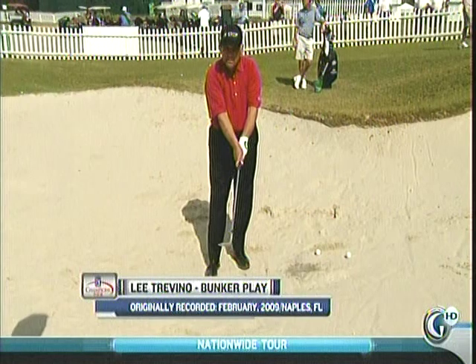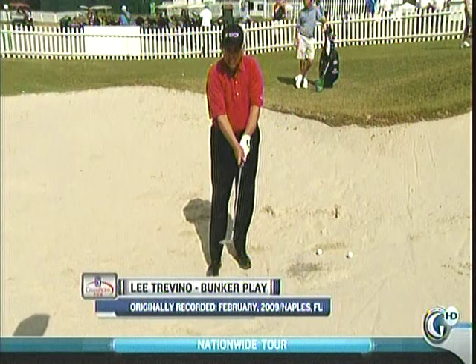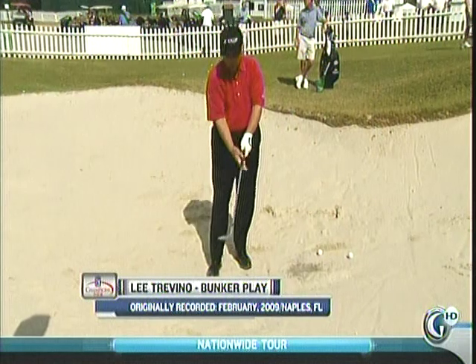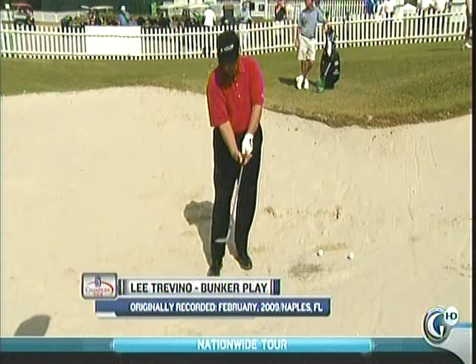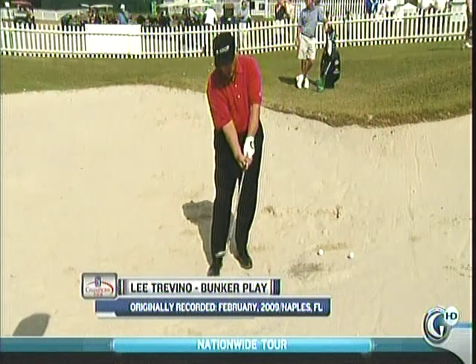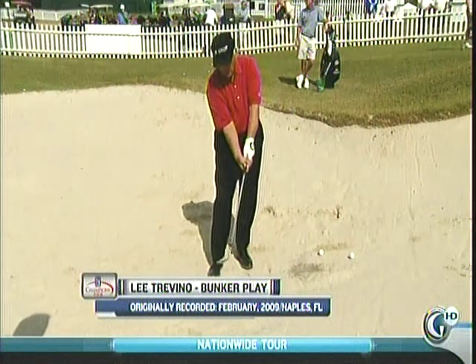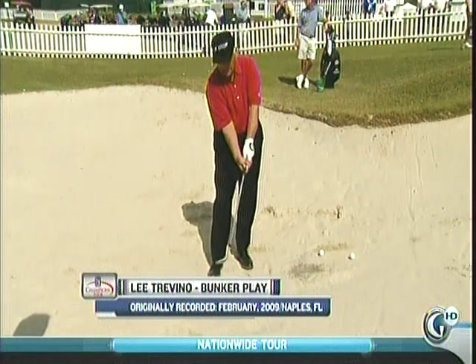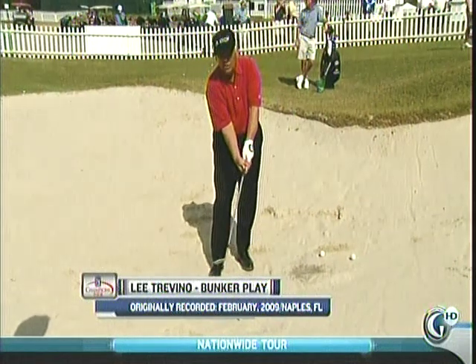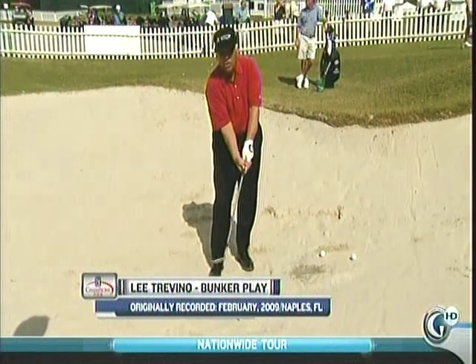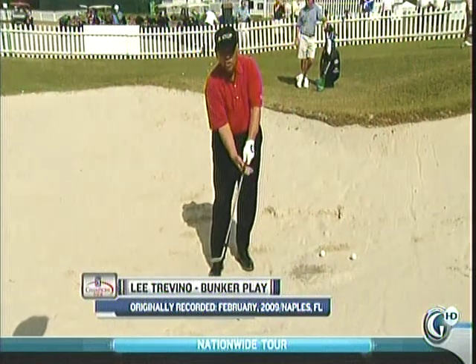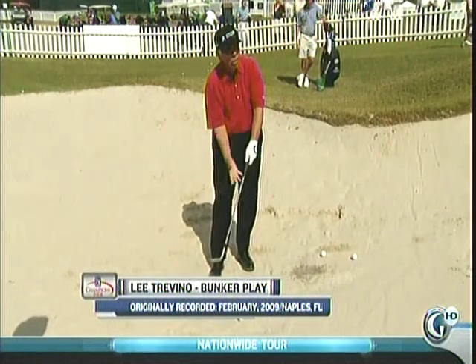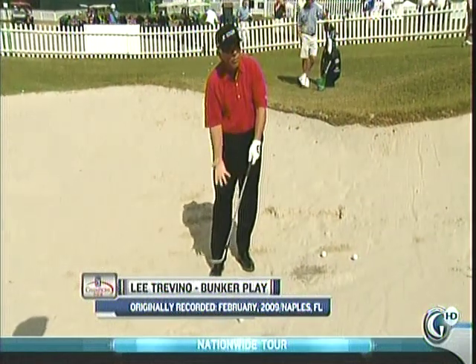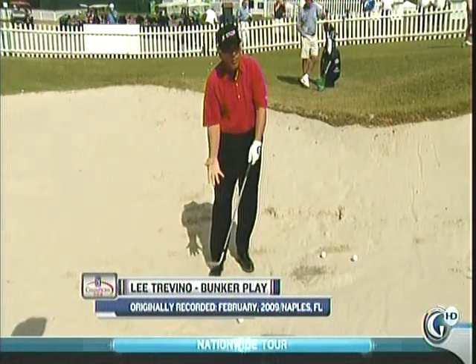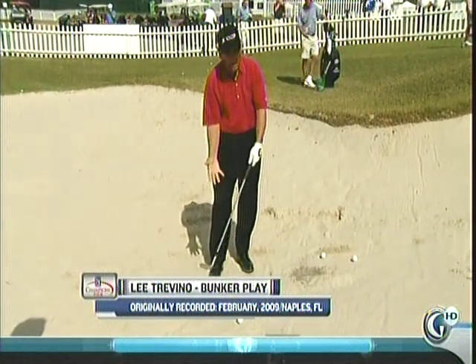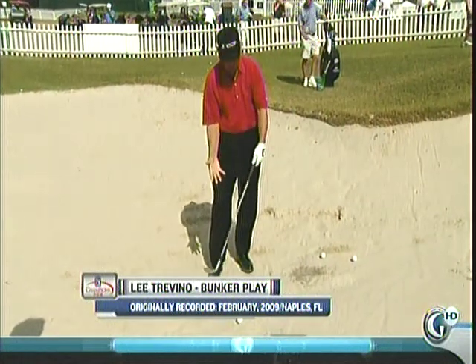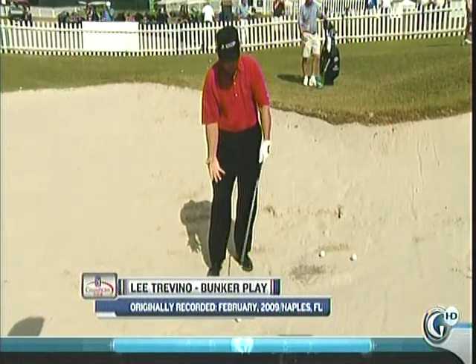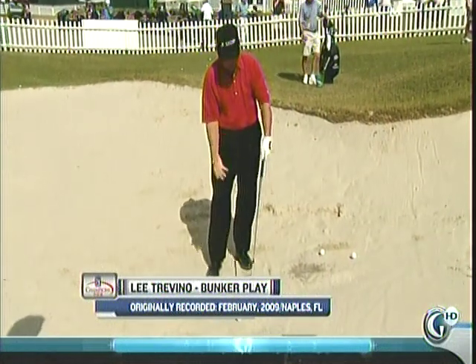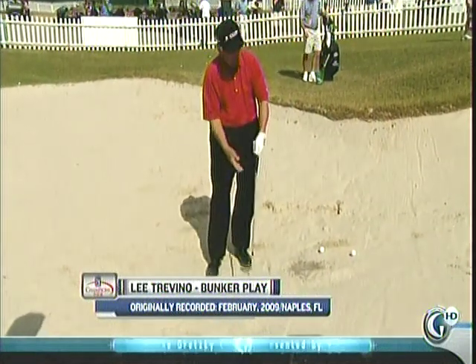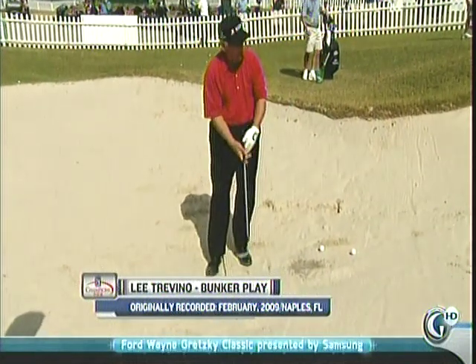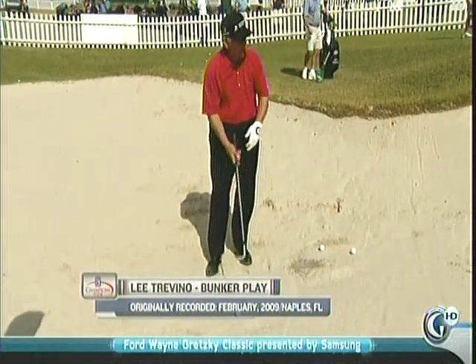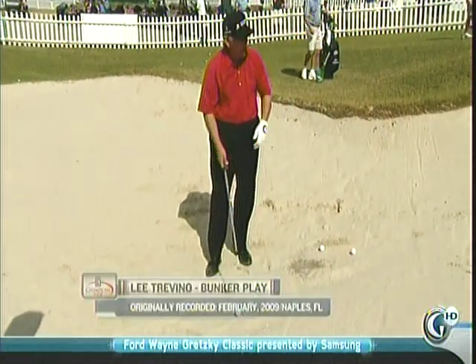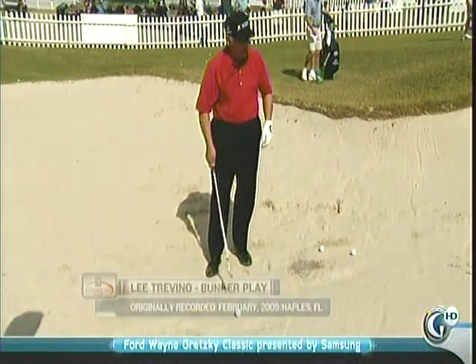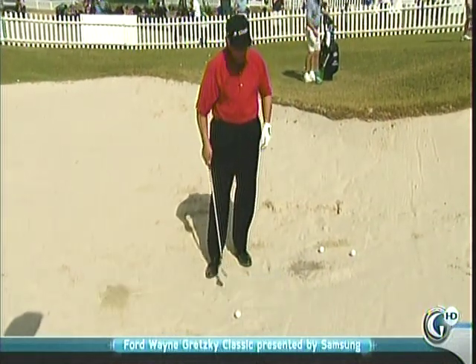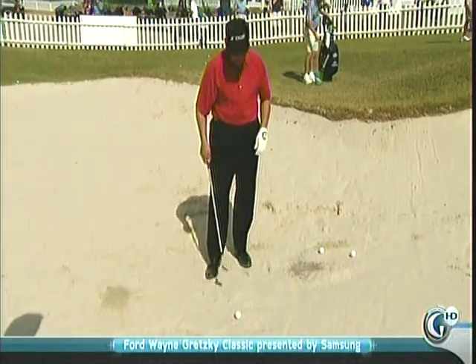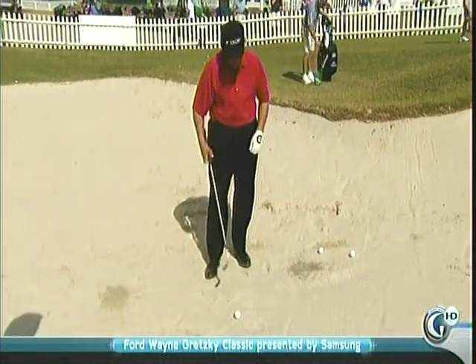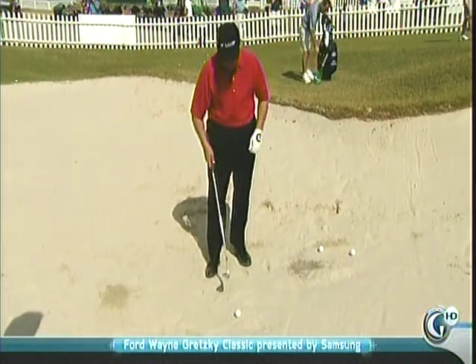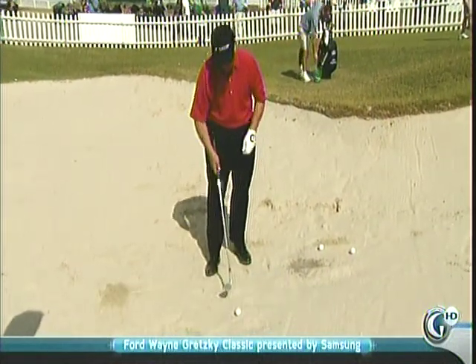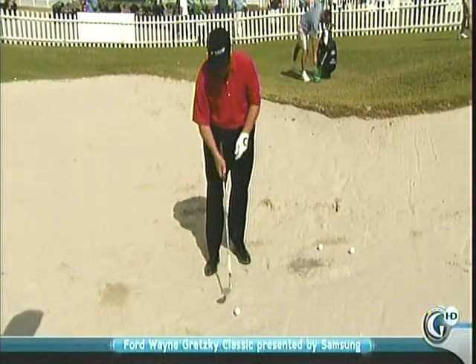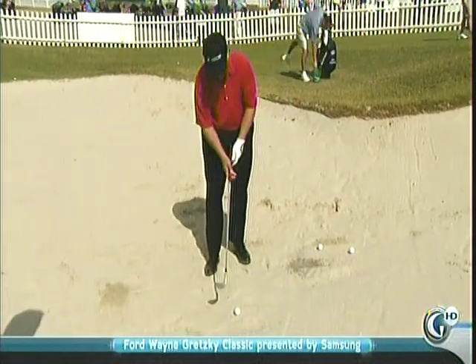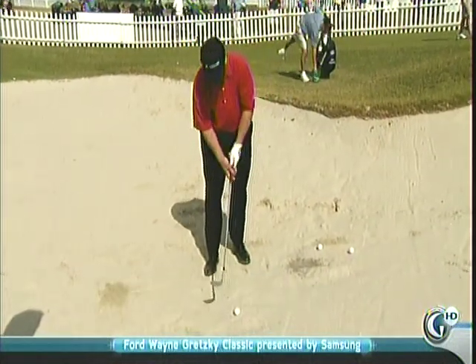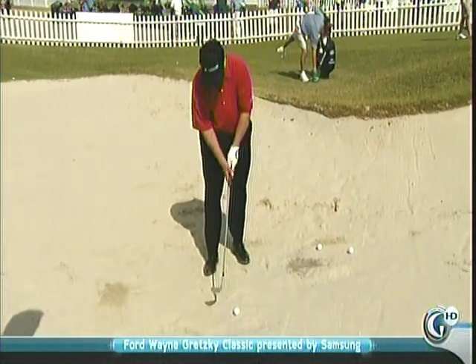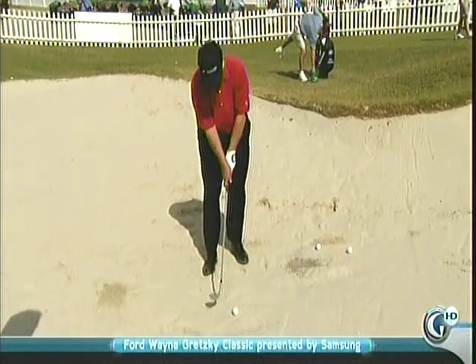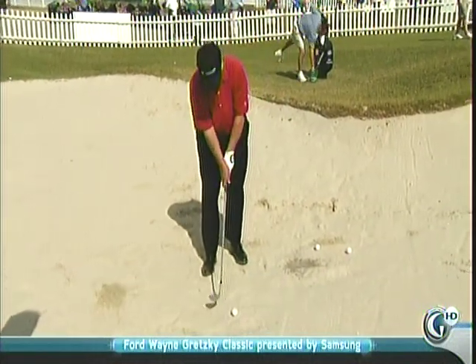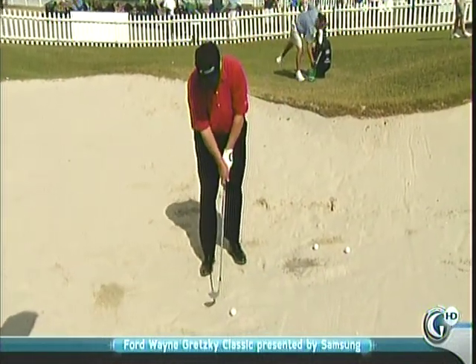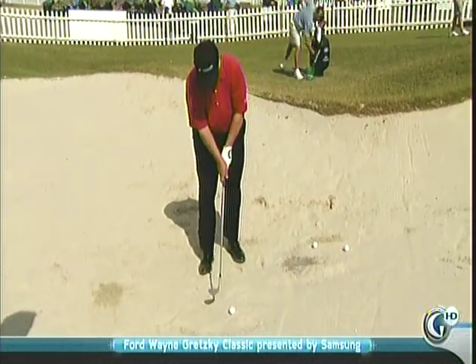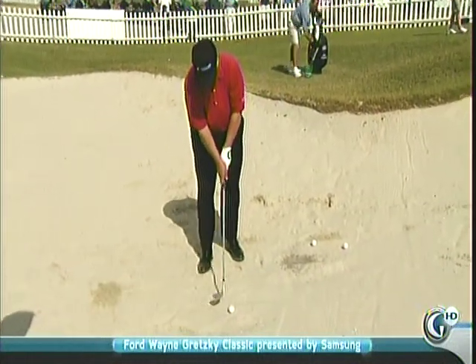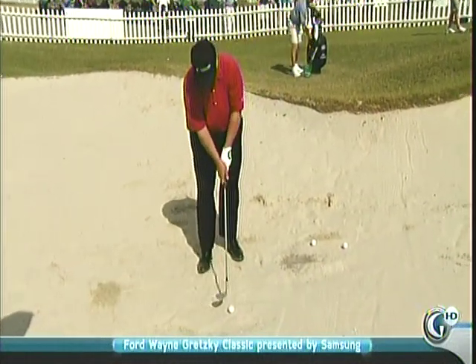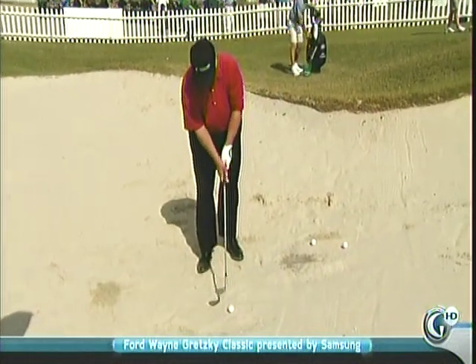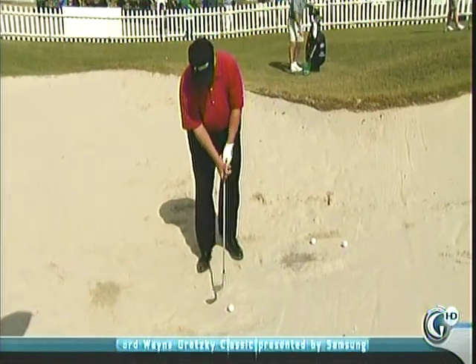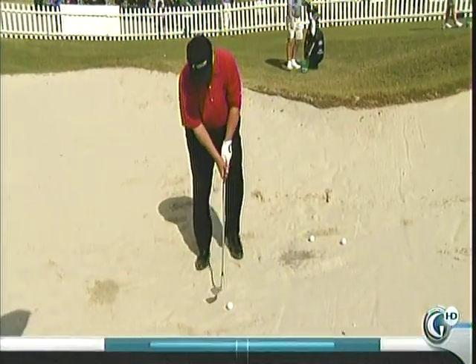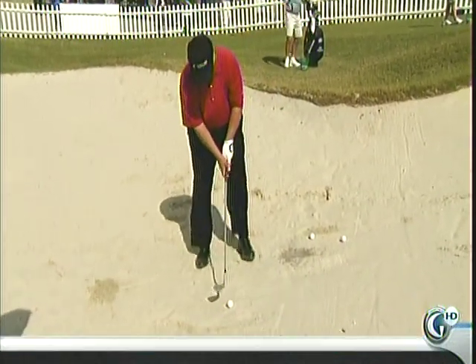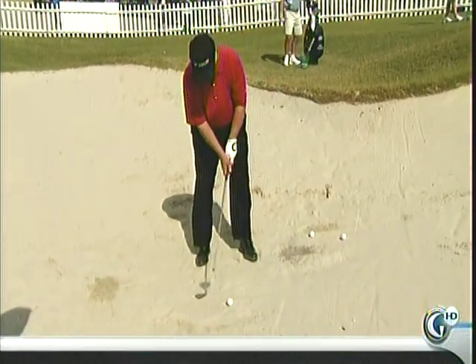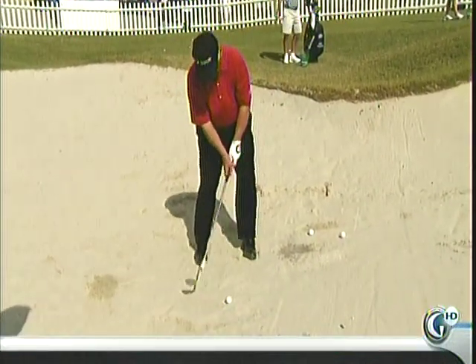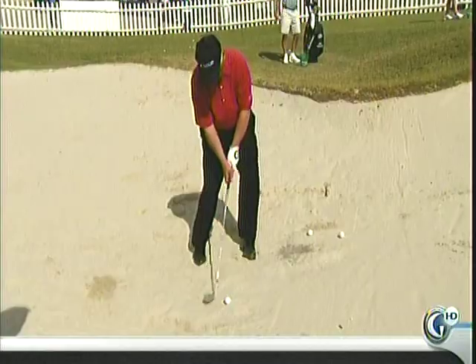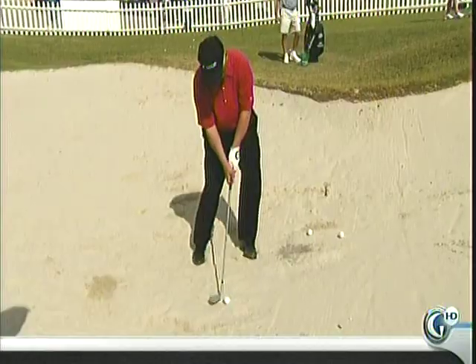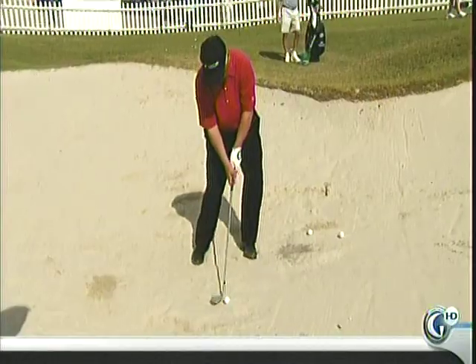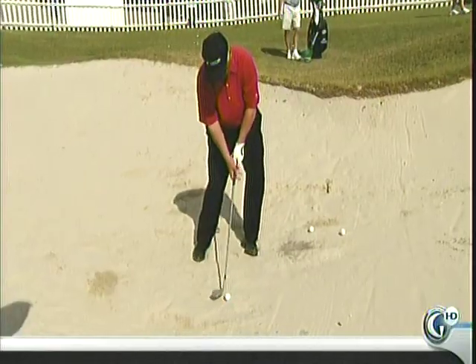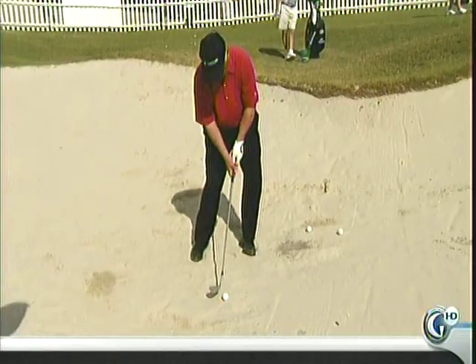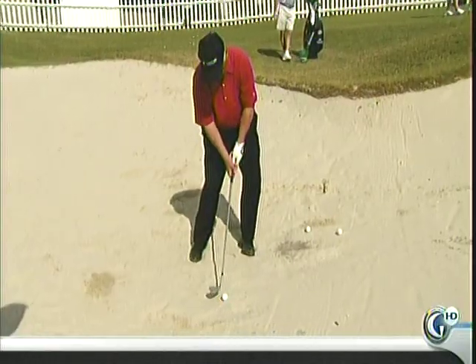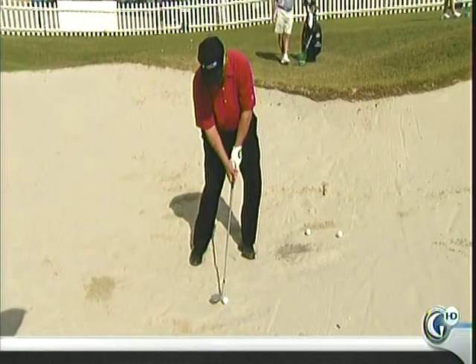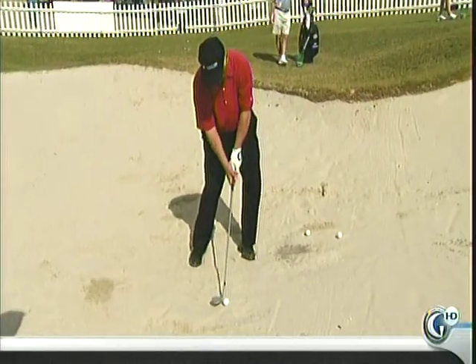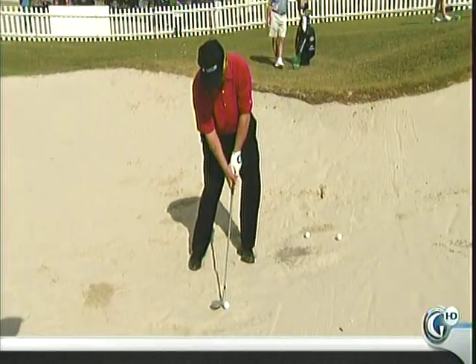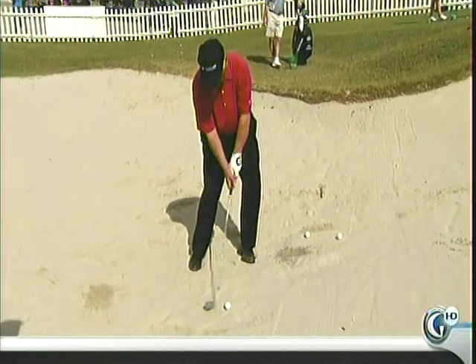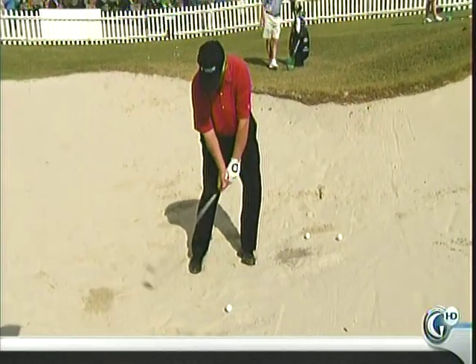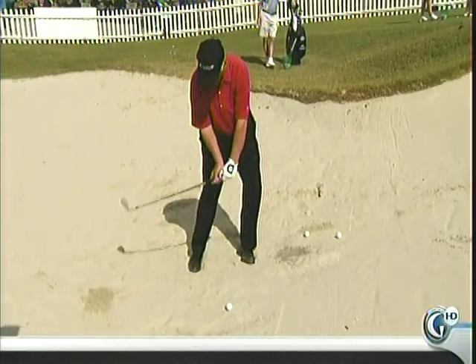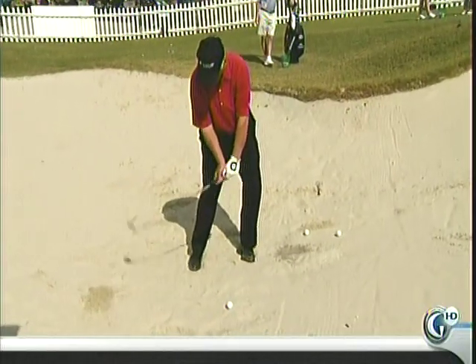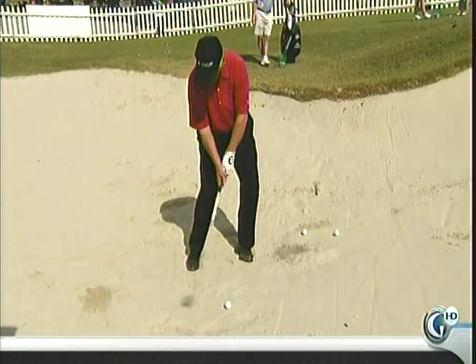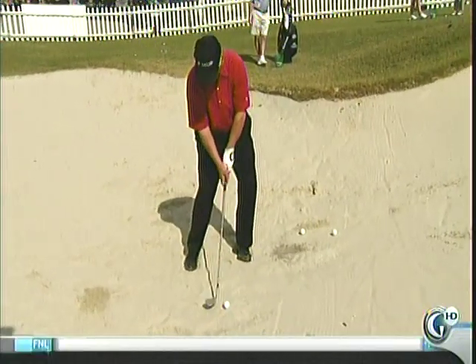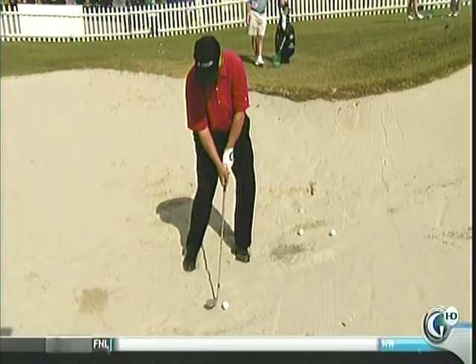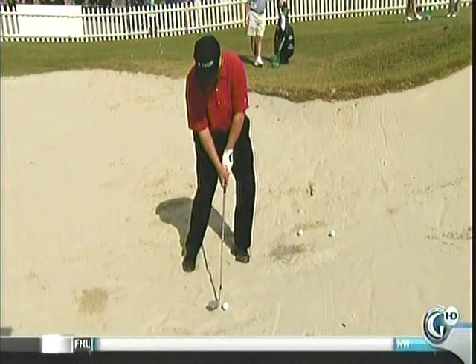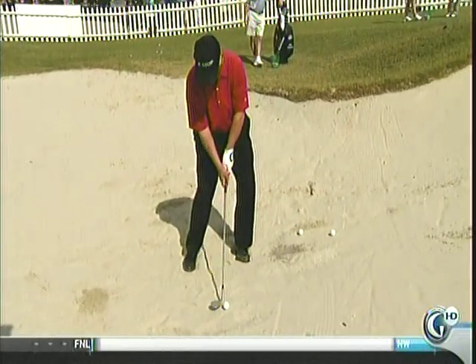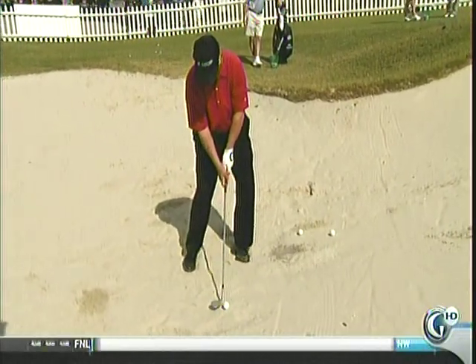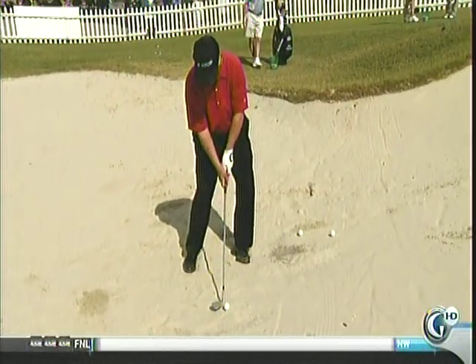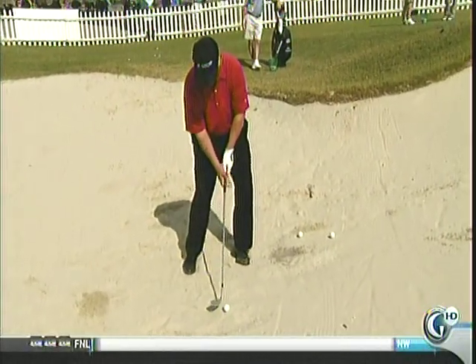We don't want this because you're going to — we want a weaker grip. We want it up here, and you put it back. Now, that's as simple as it can get.